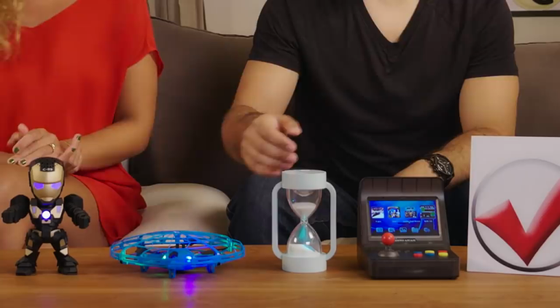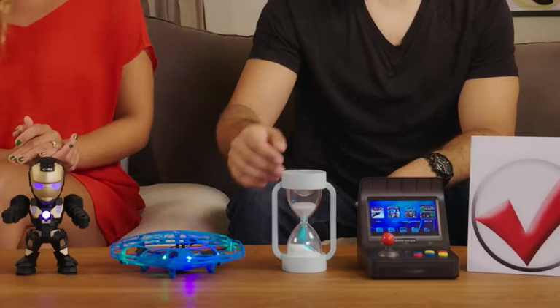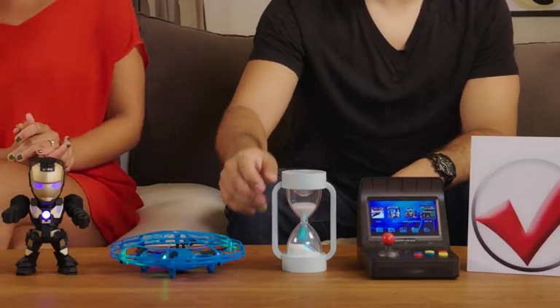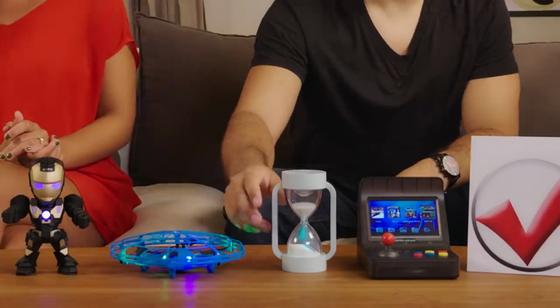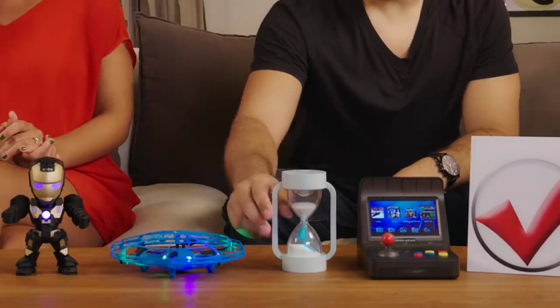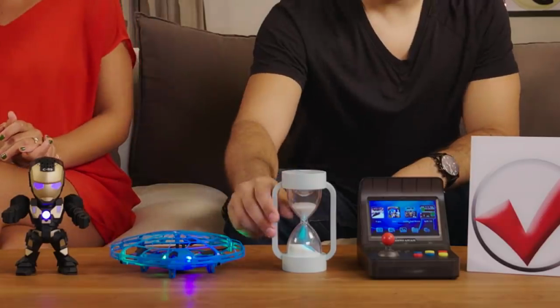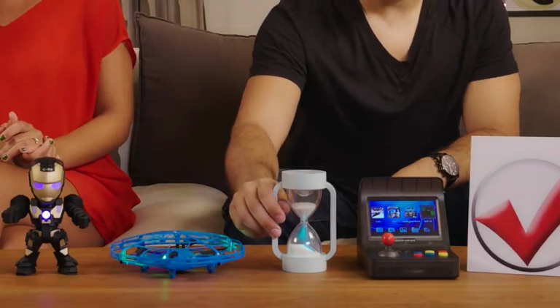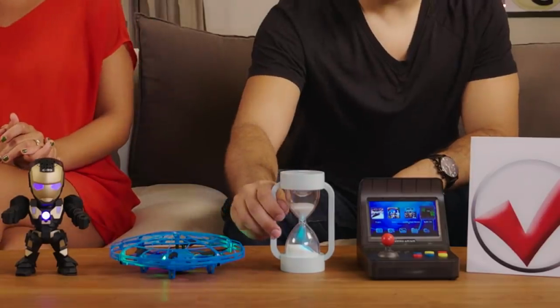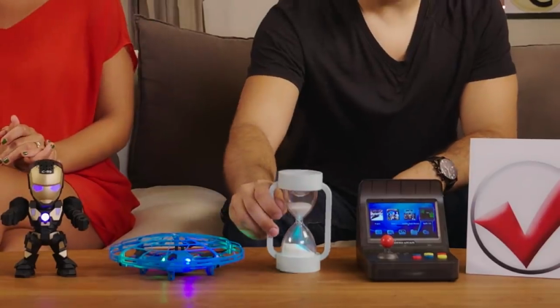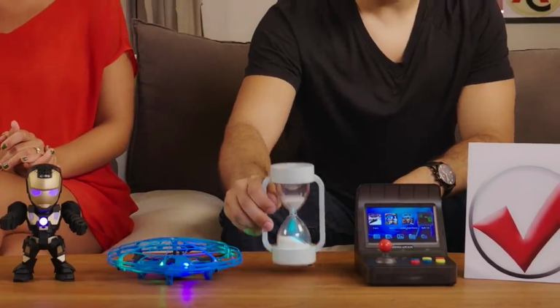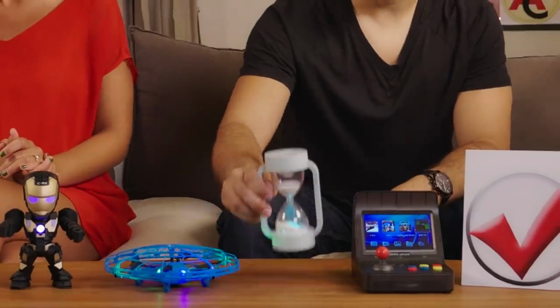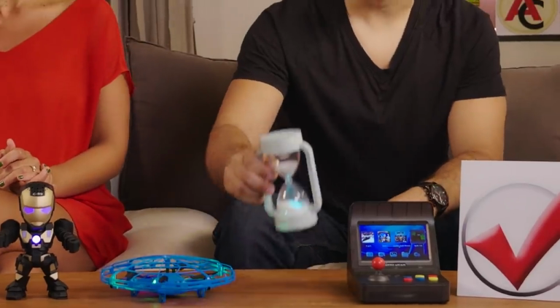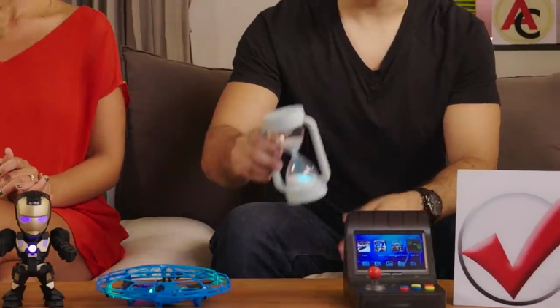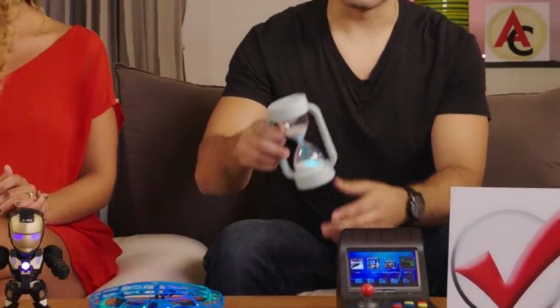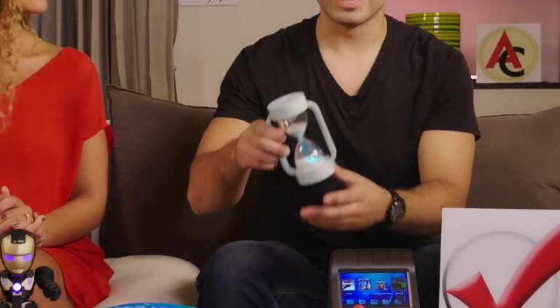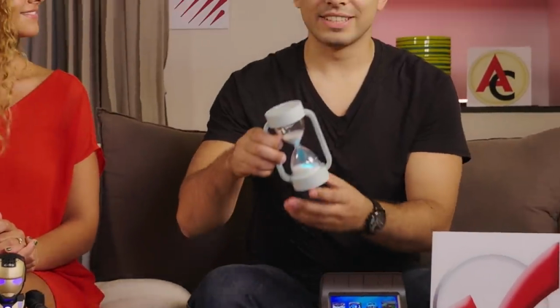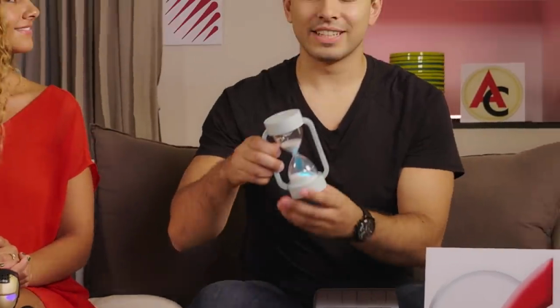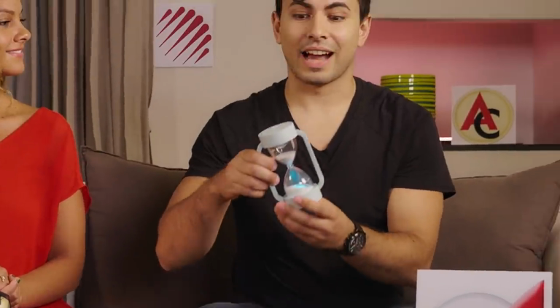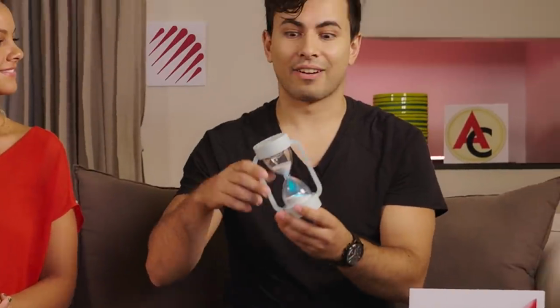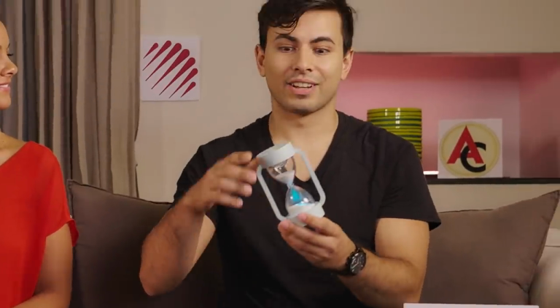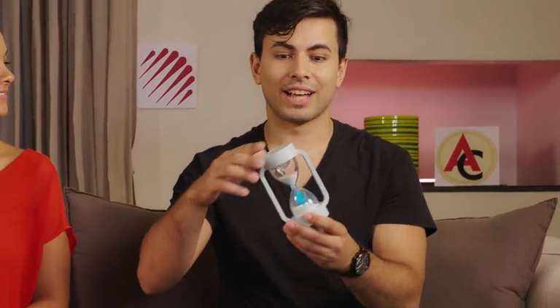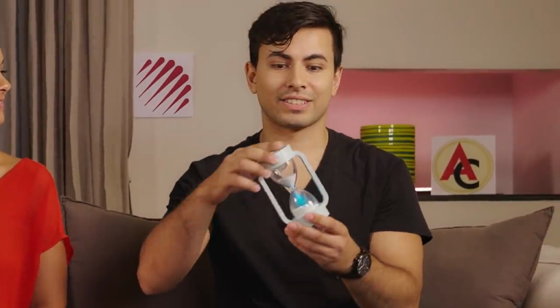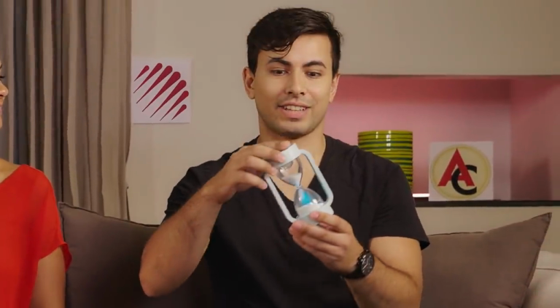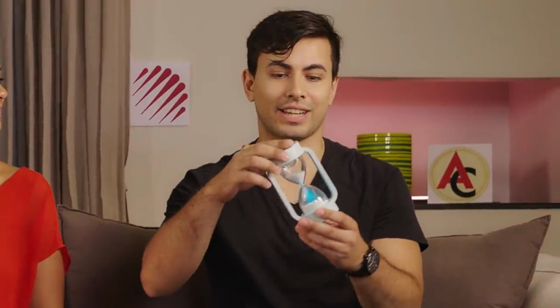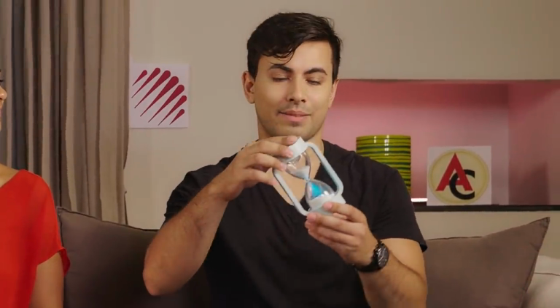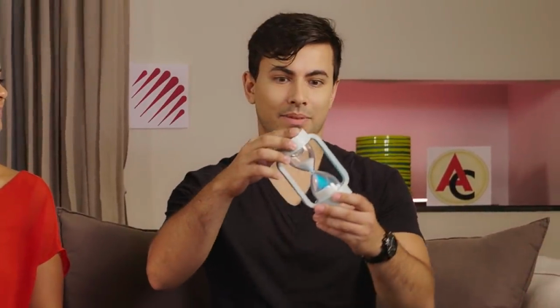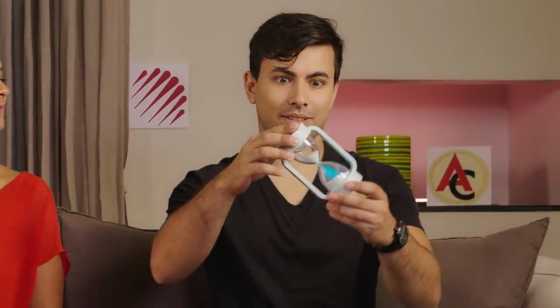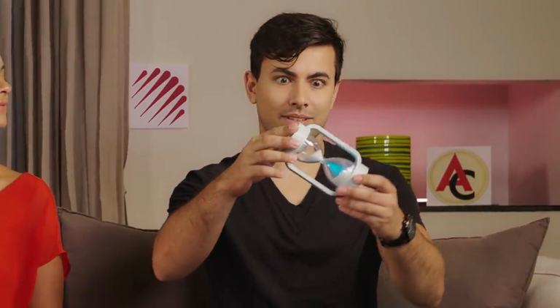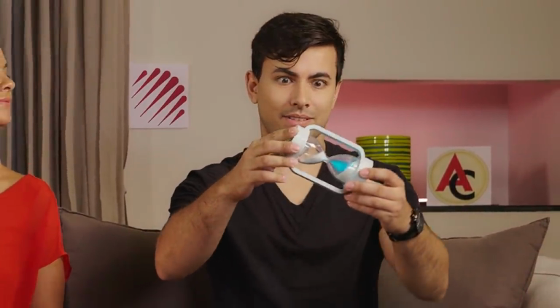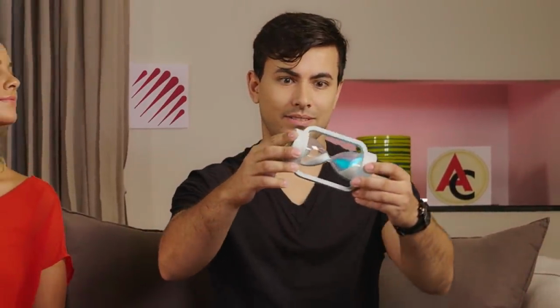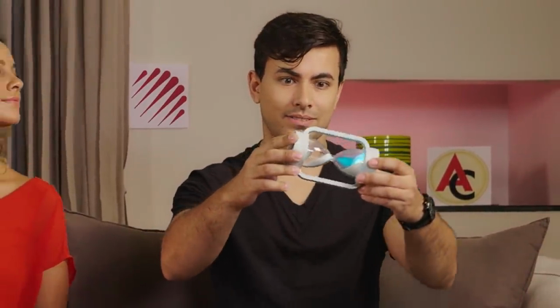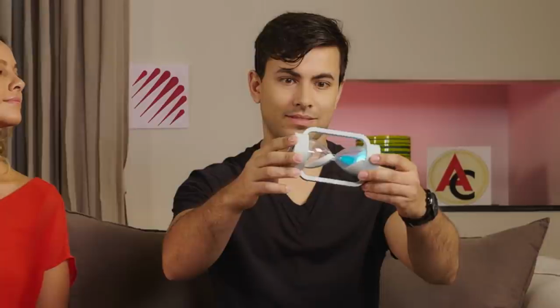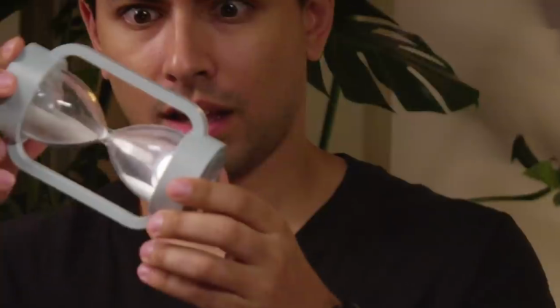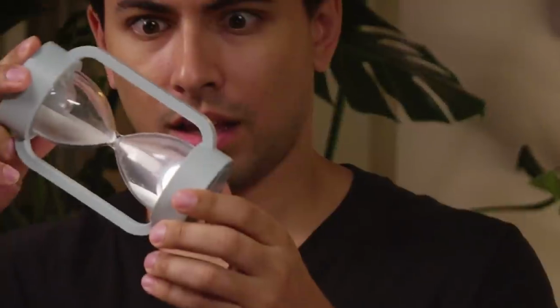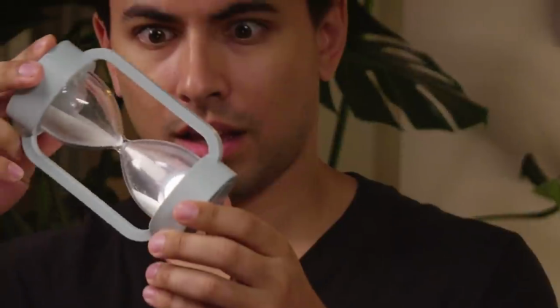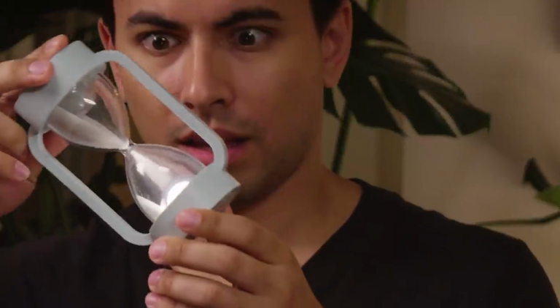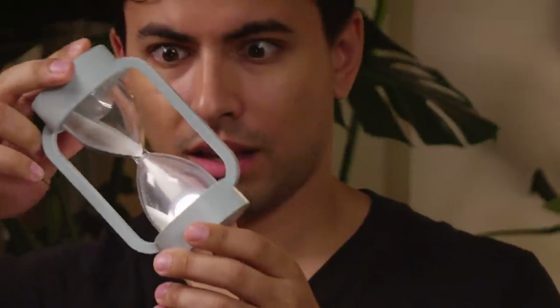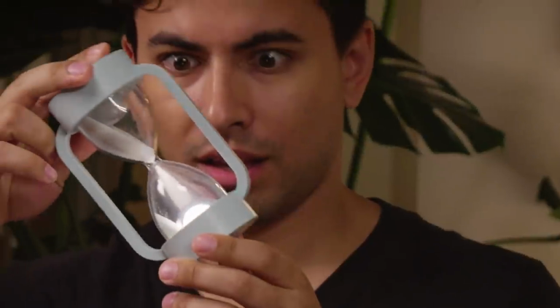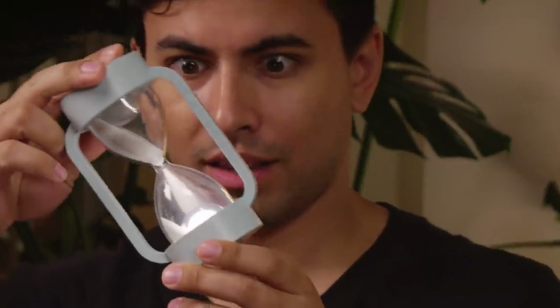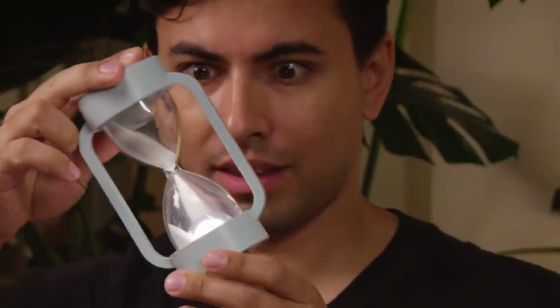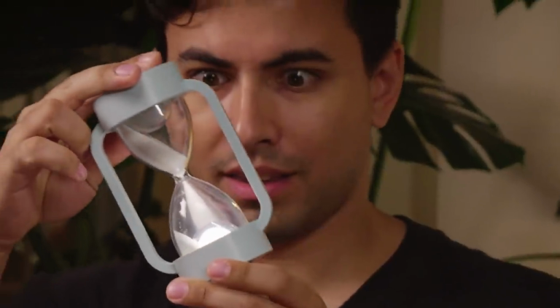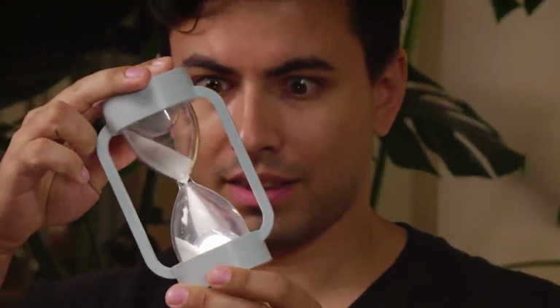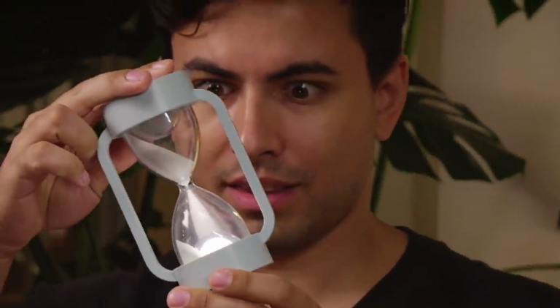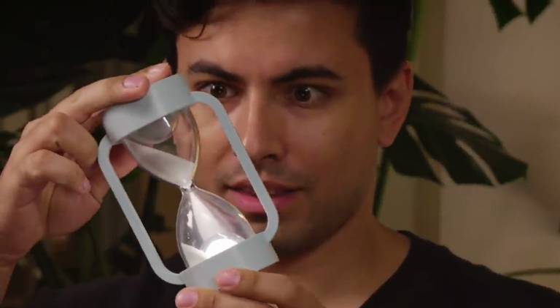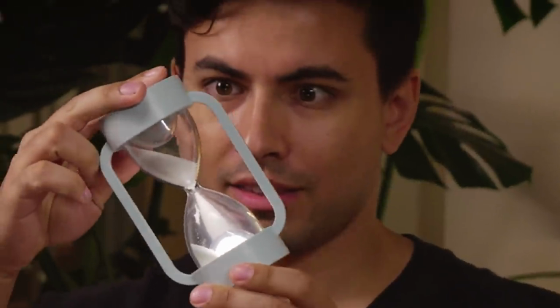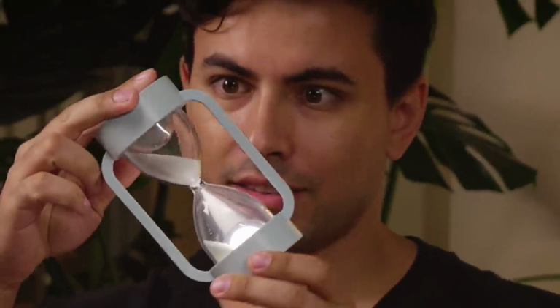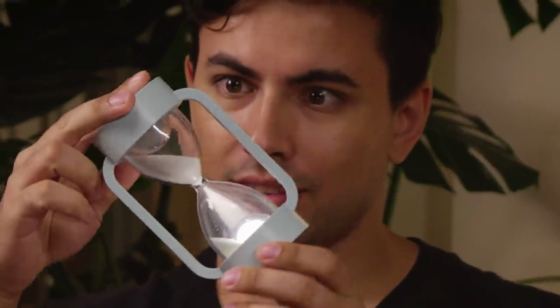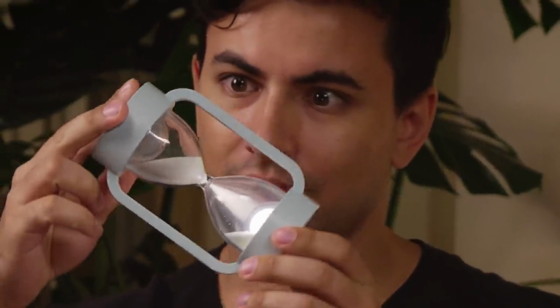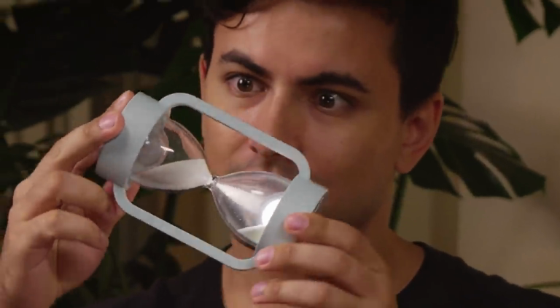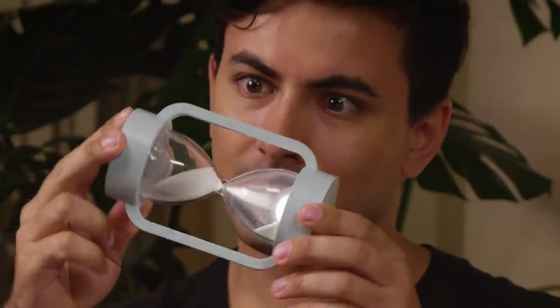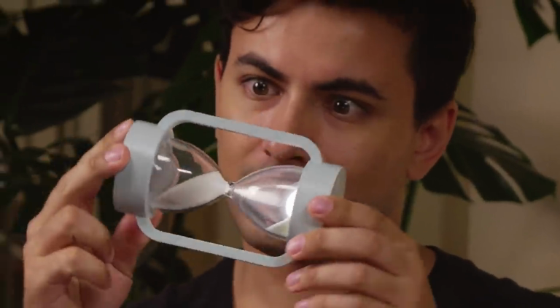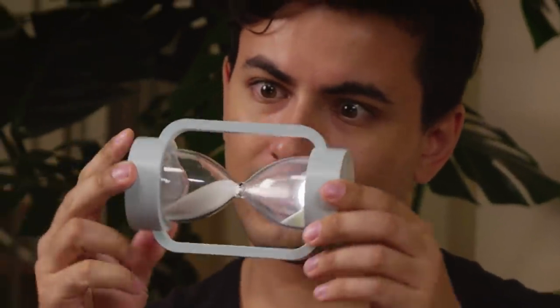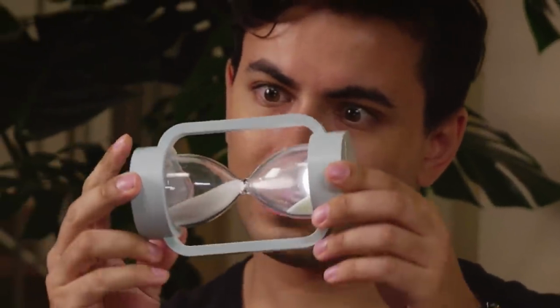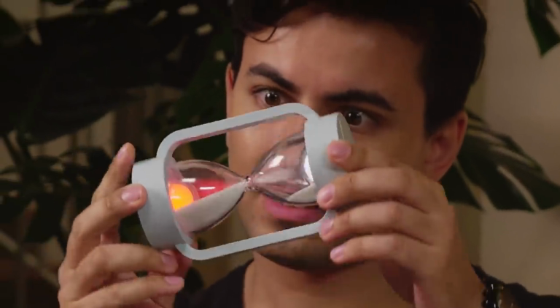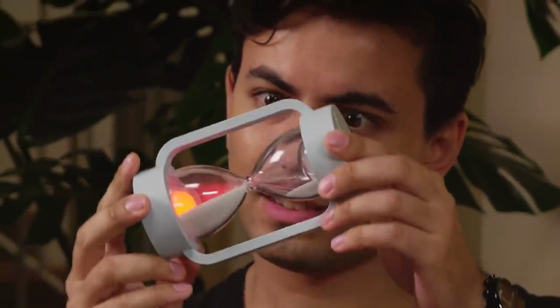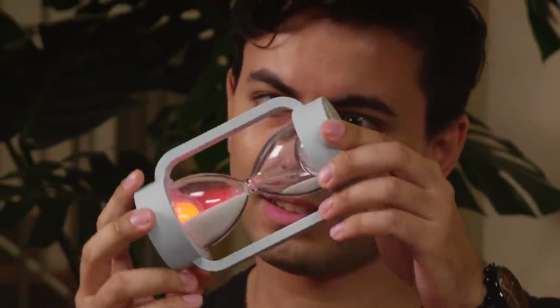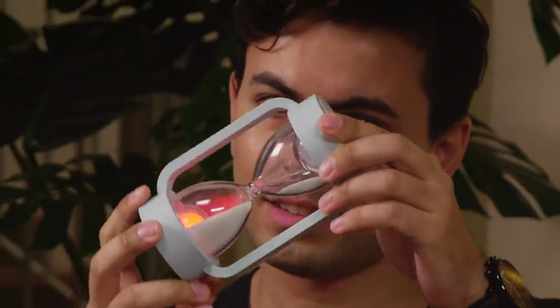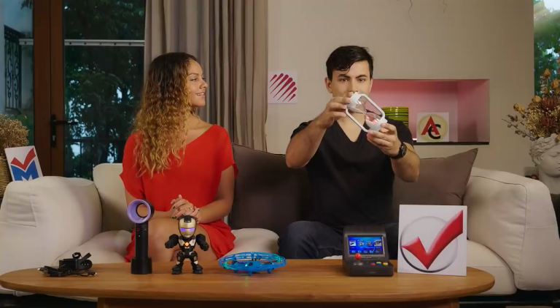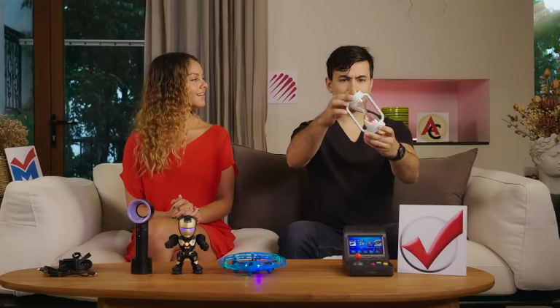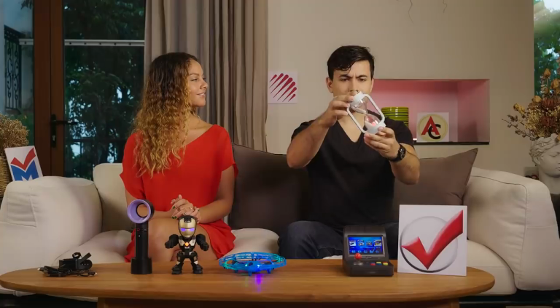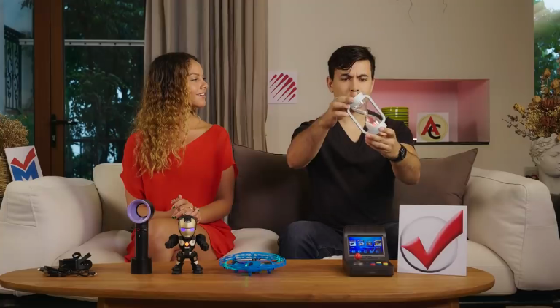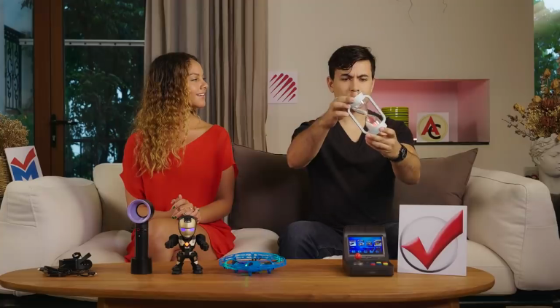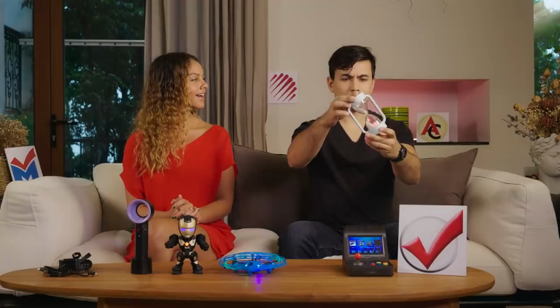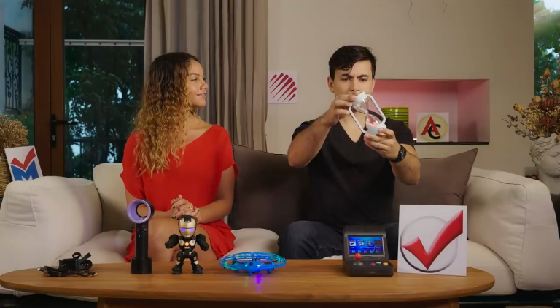Next up is this really cool LED hourglass lamp. Now you have no excuse to be late ever again.